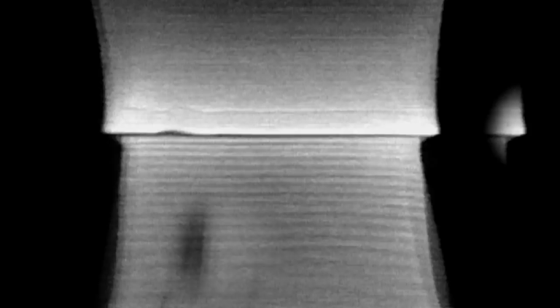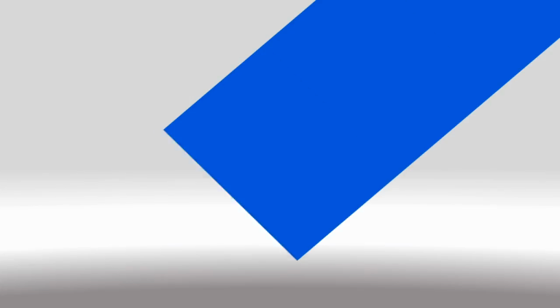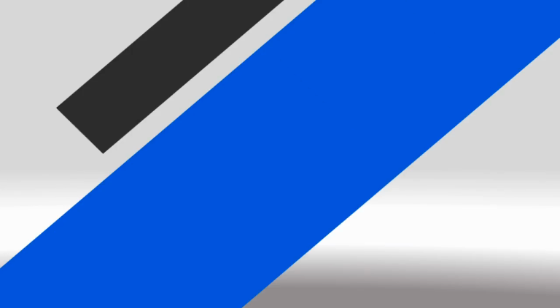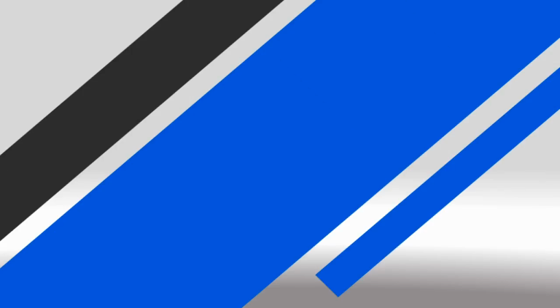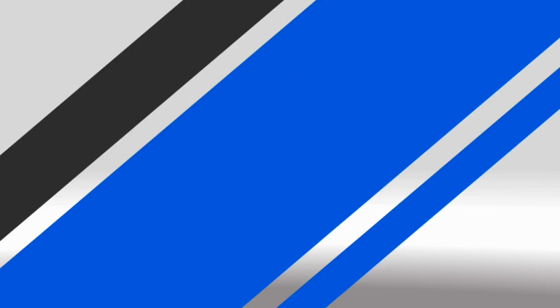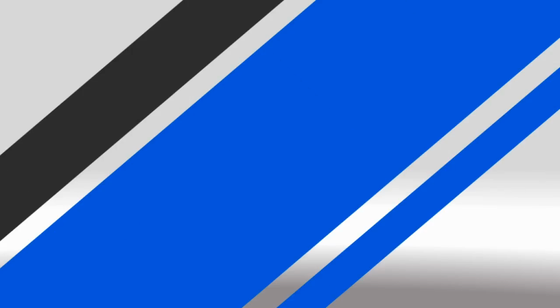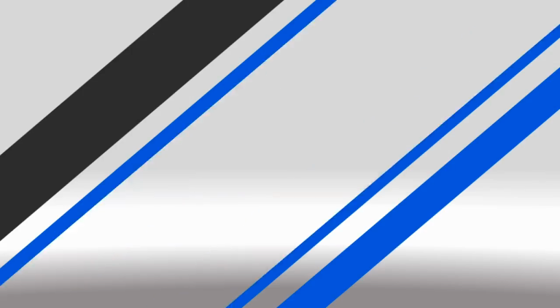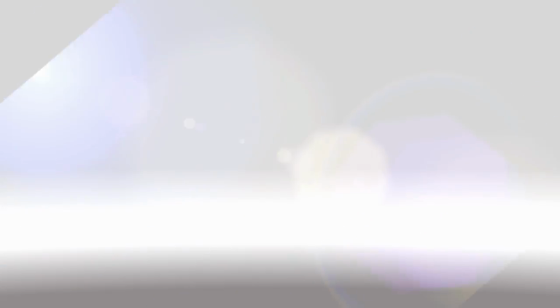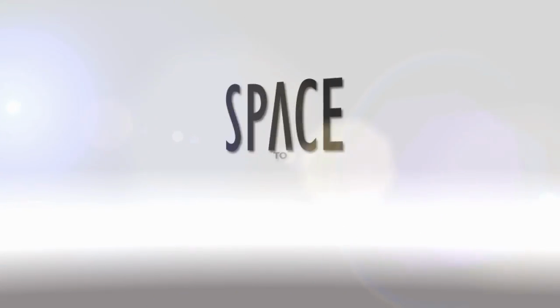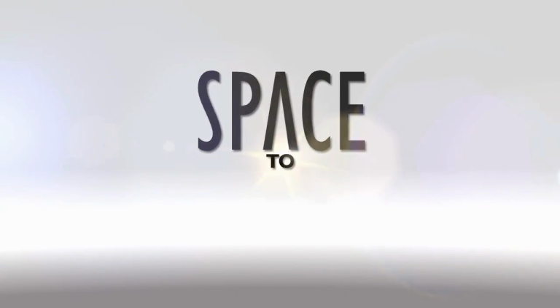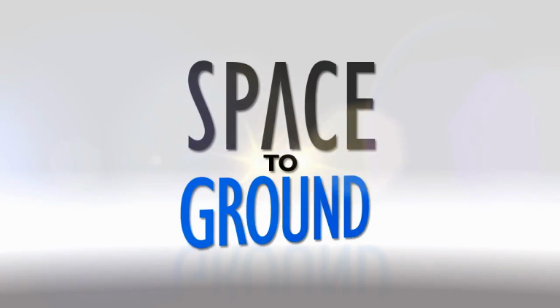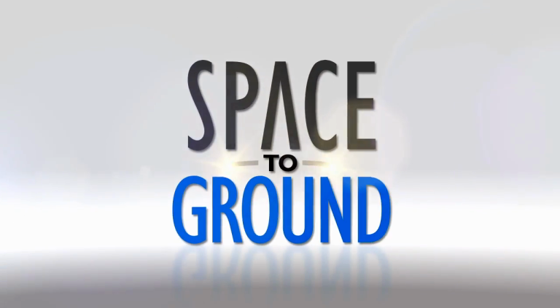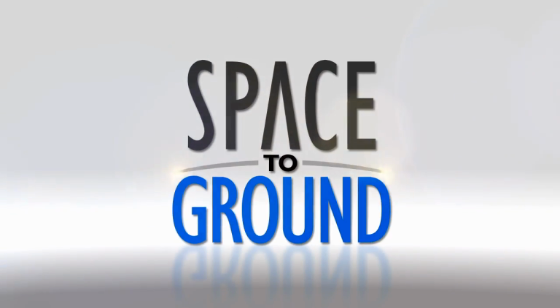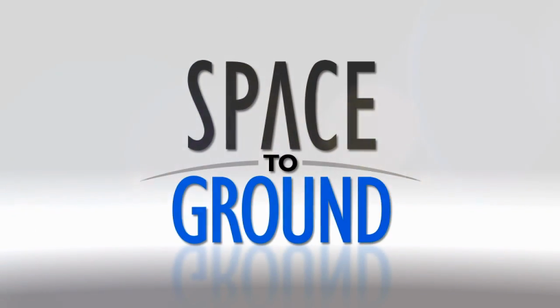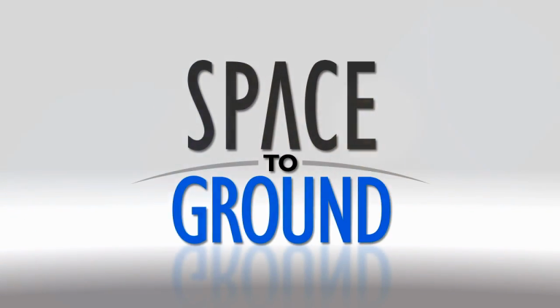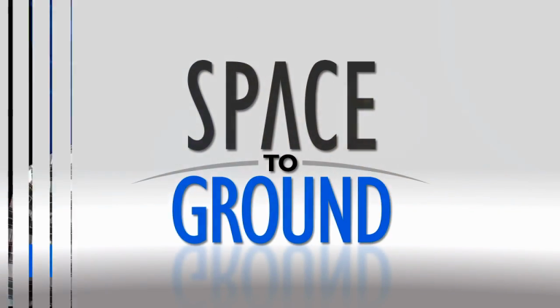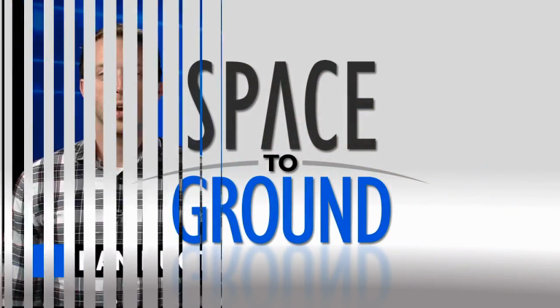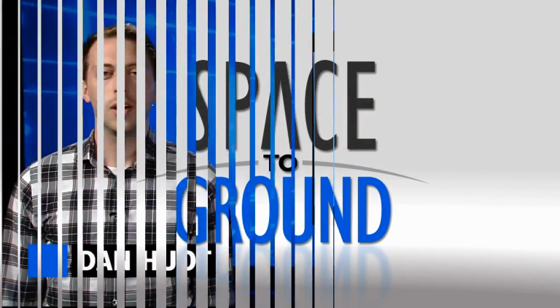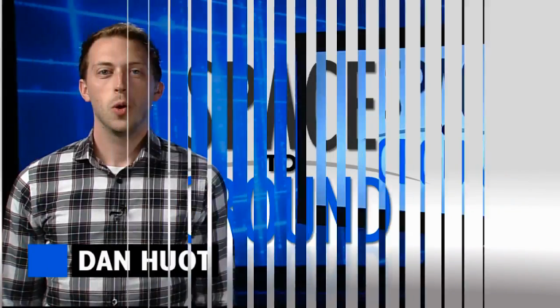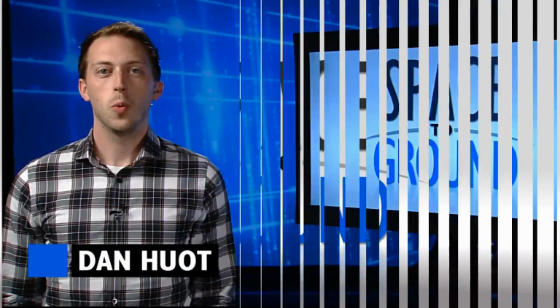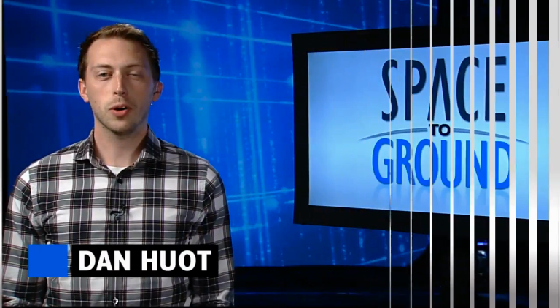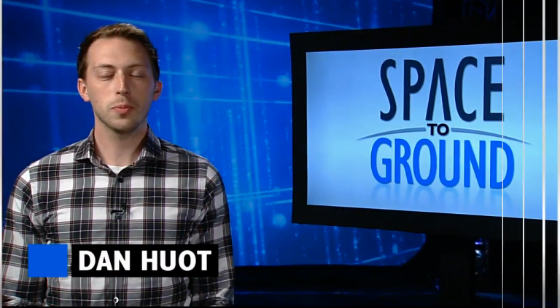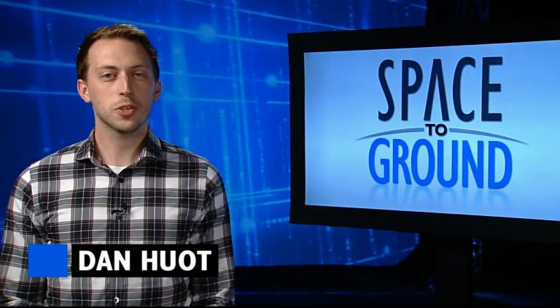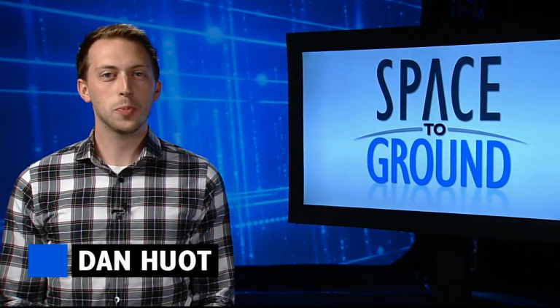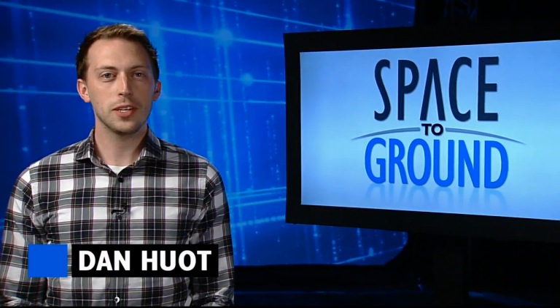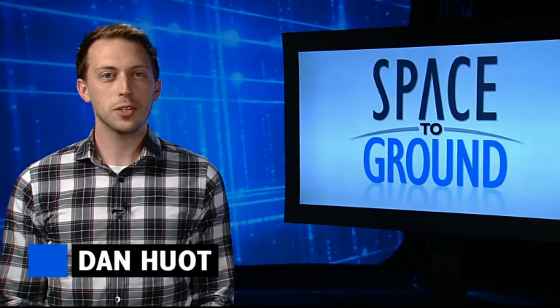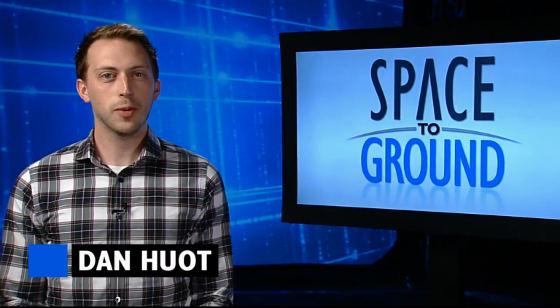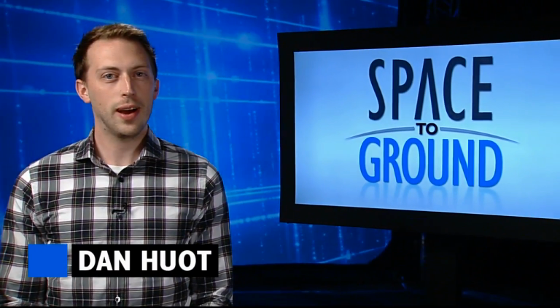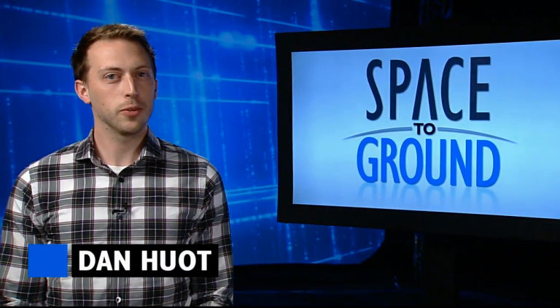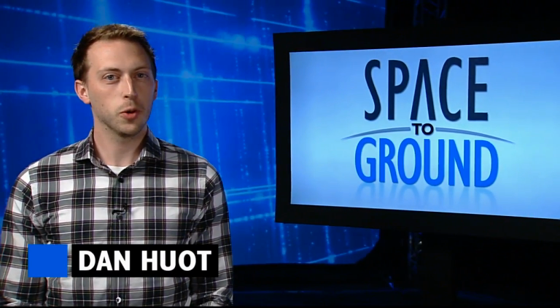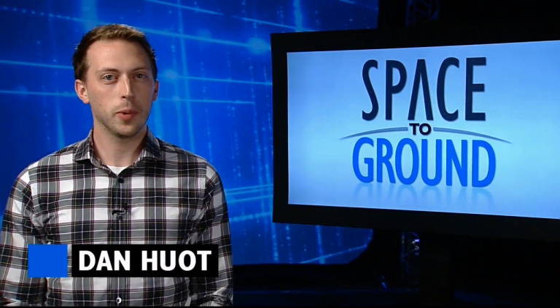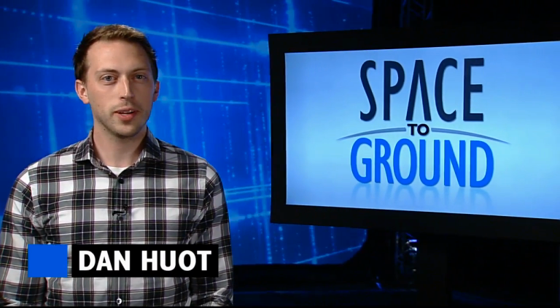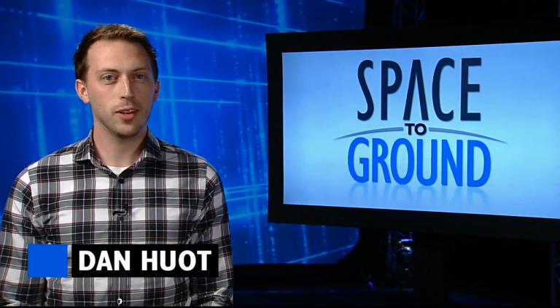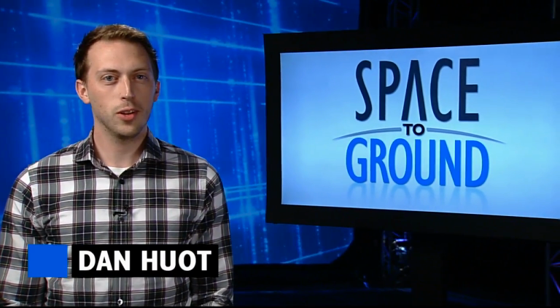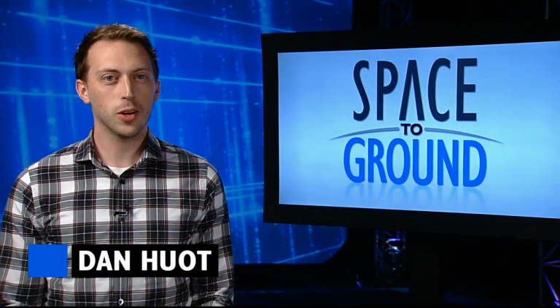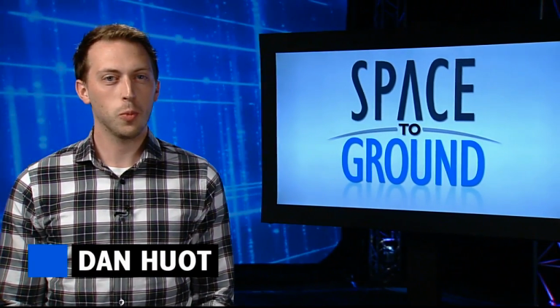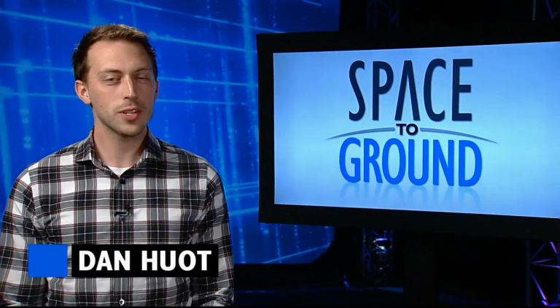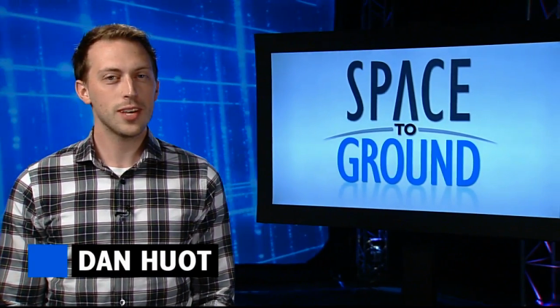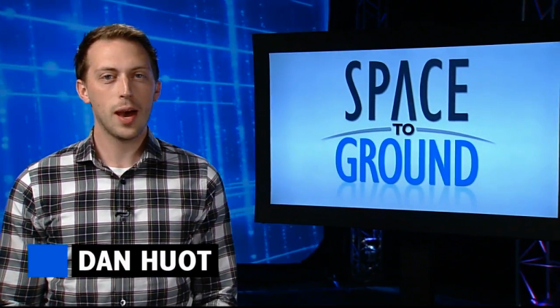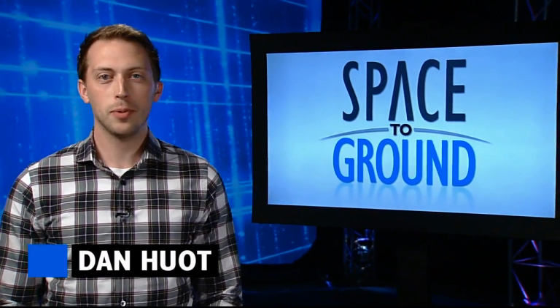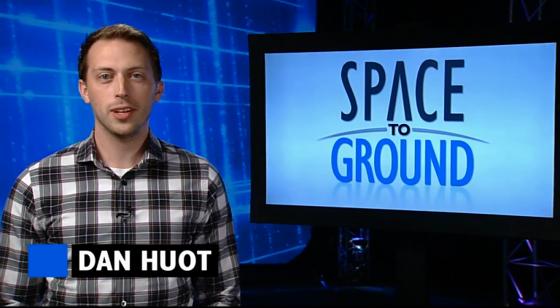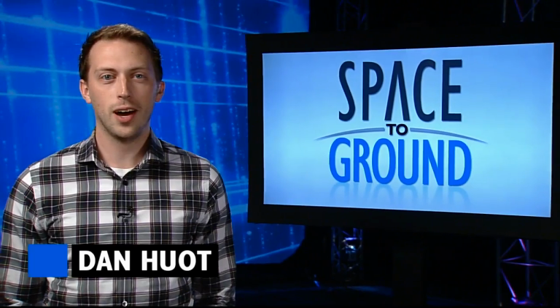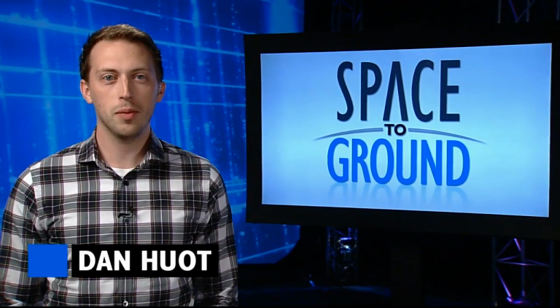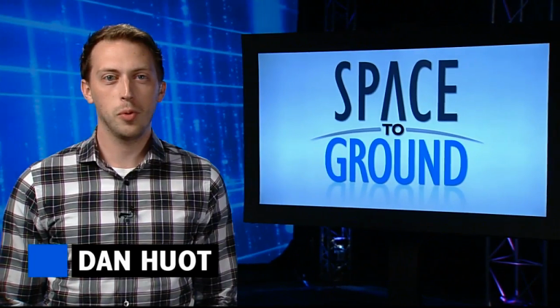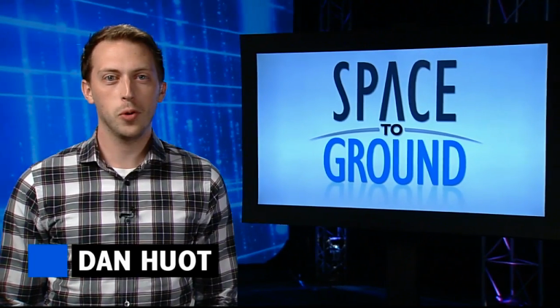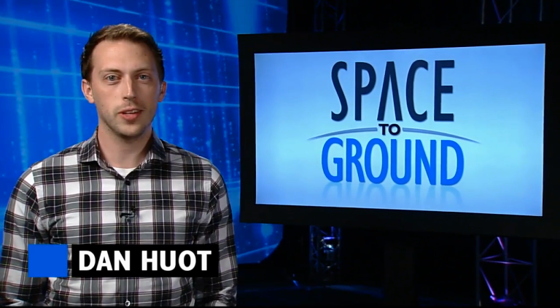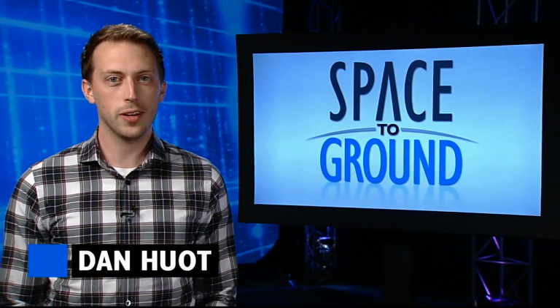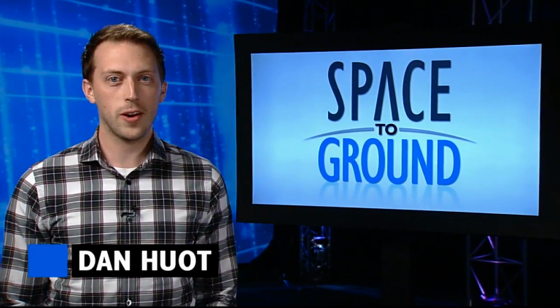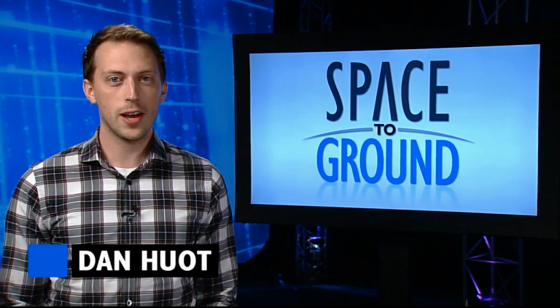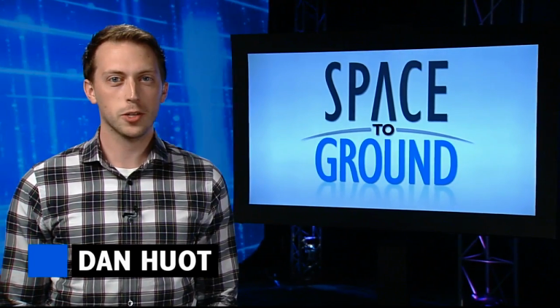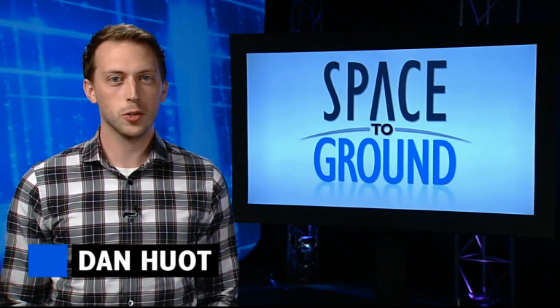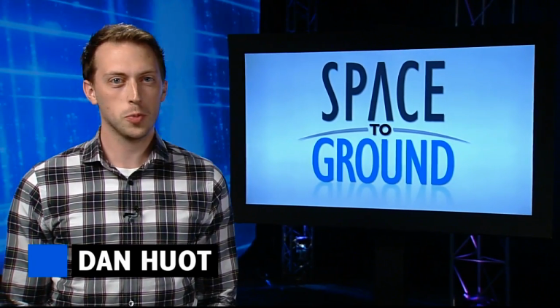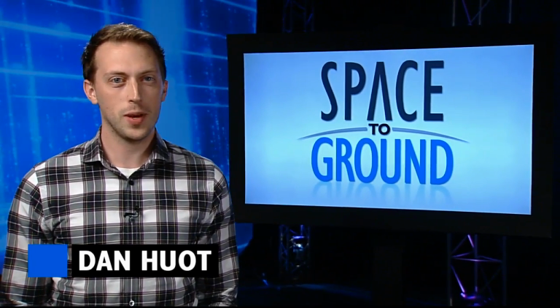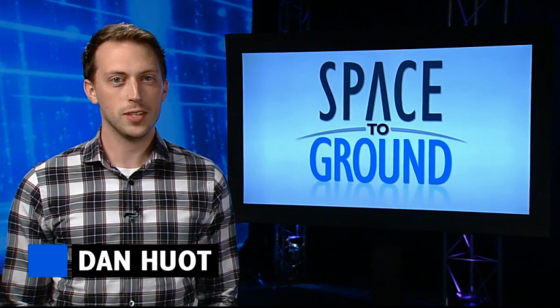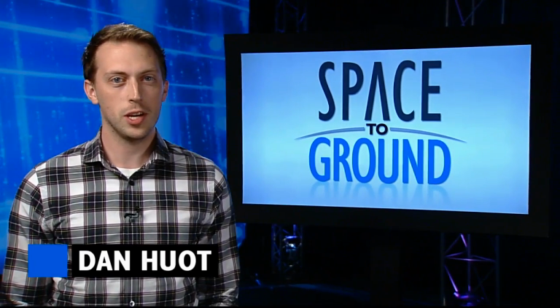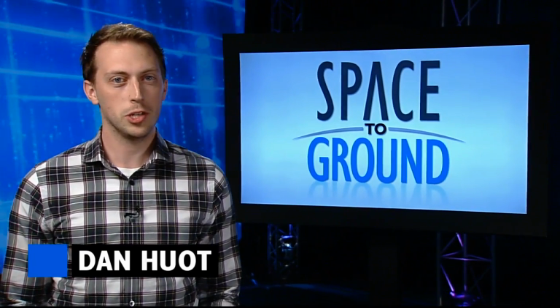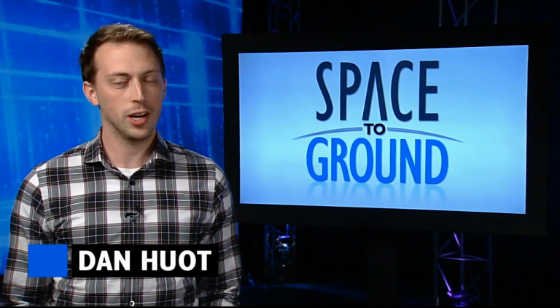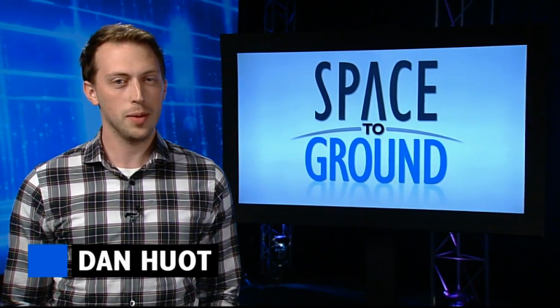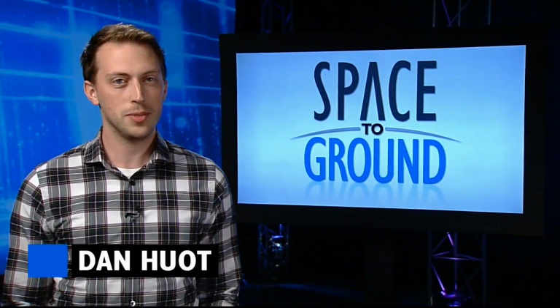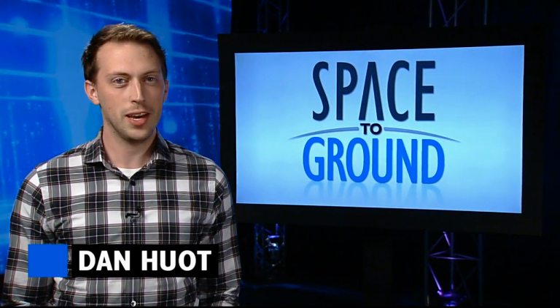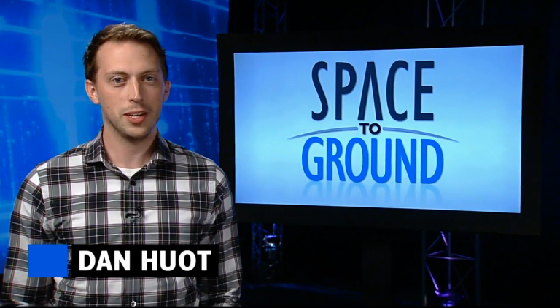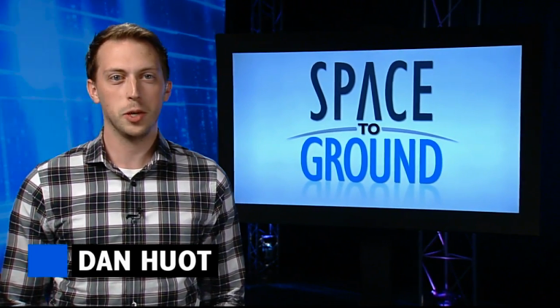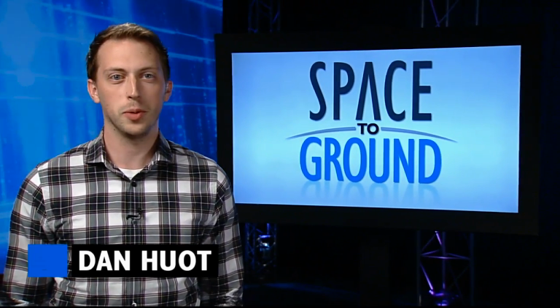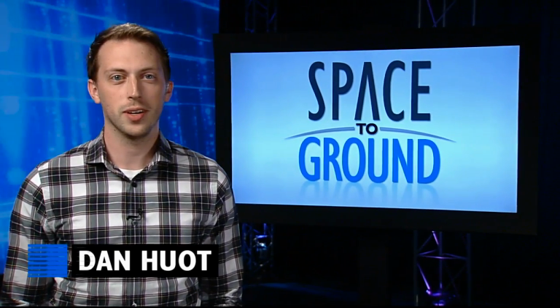Houston Station on Space to Ground. Welcome to Space to Ground, your weekly look at what's happening onboard the International Space Station. I'm Dan Hewitt.